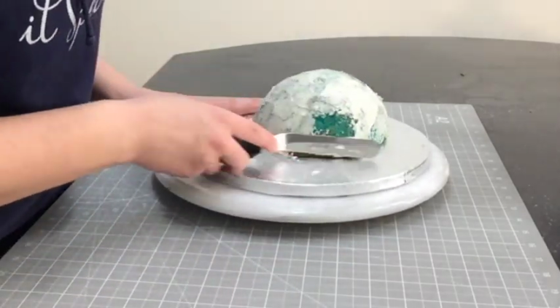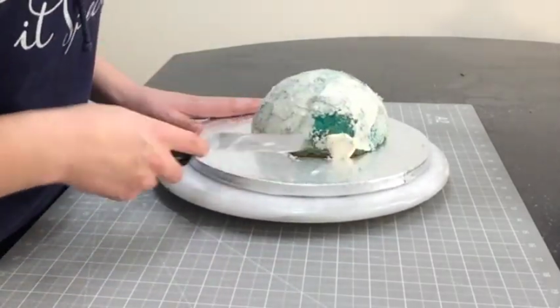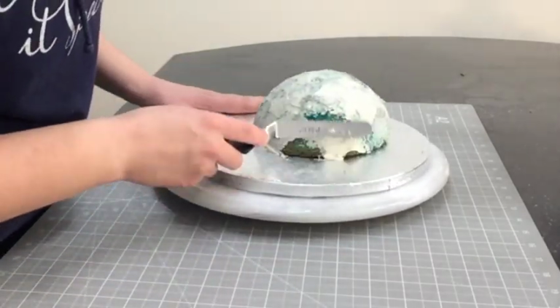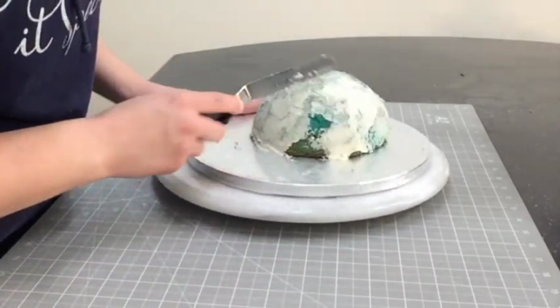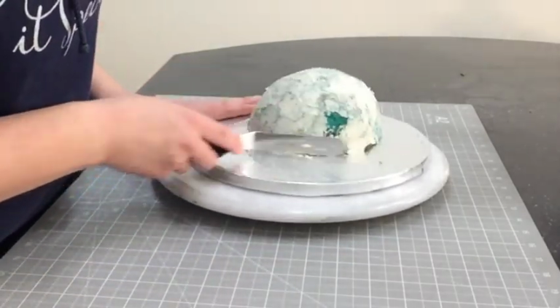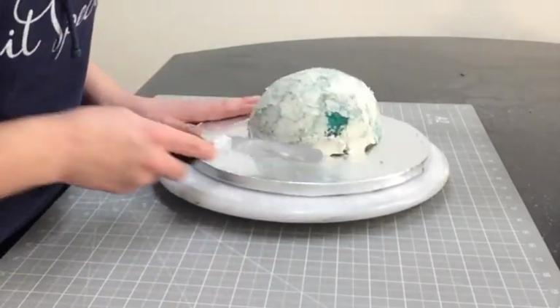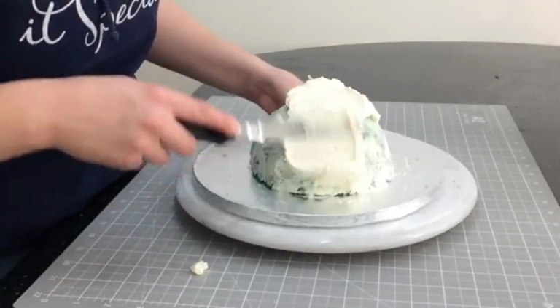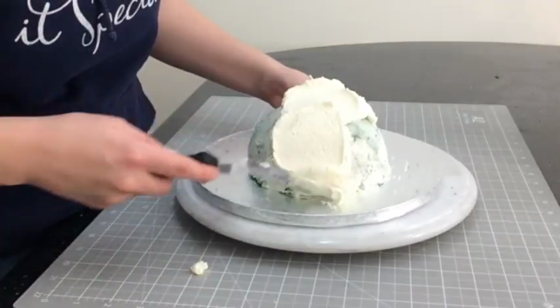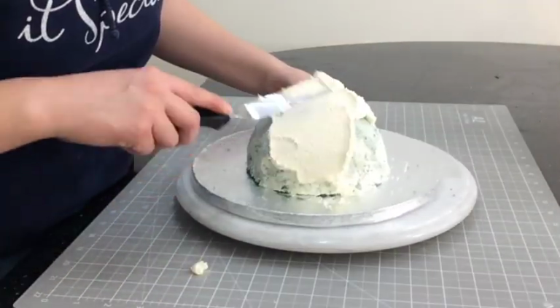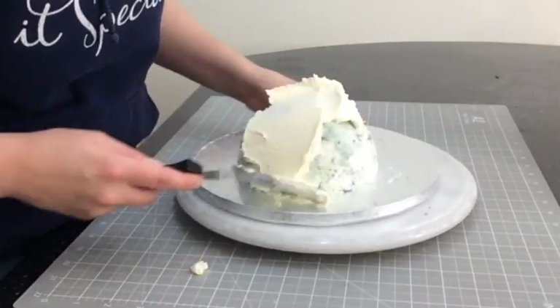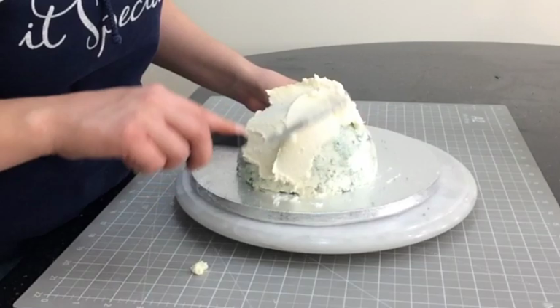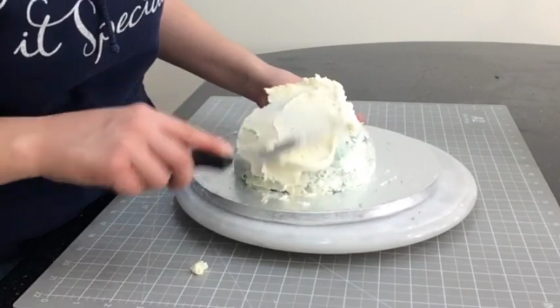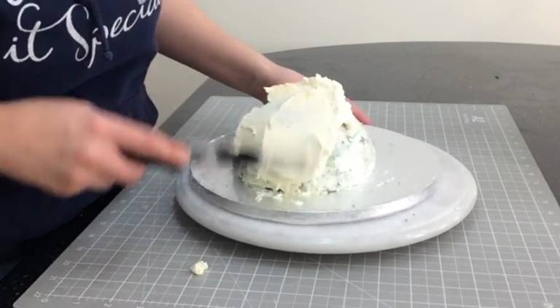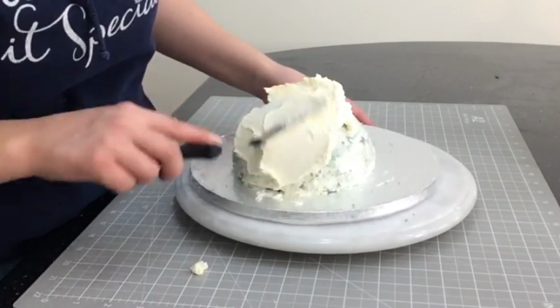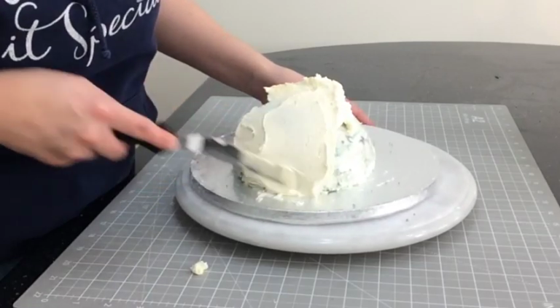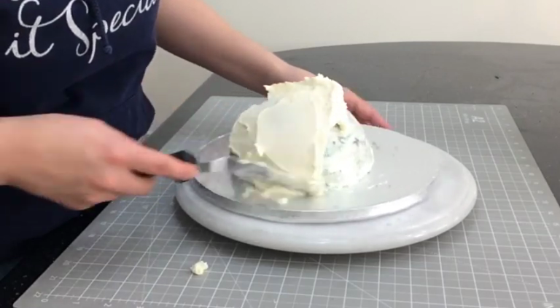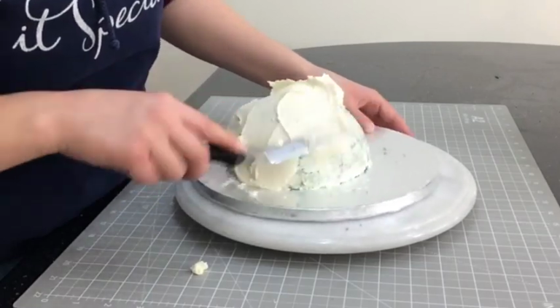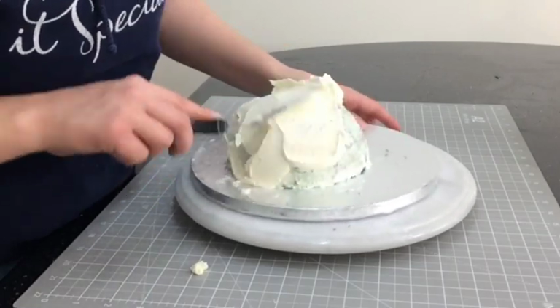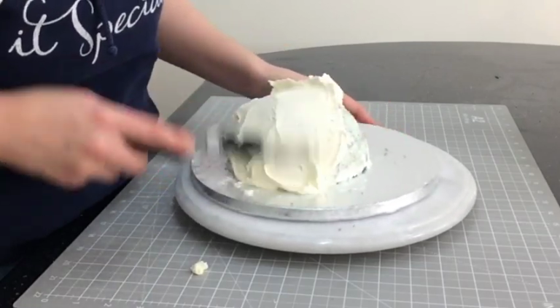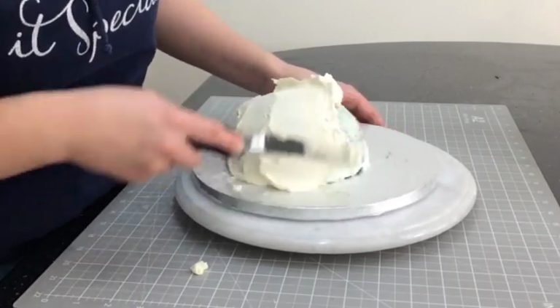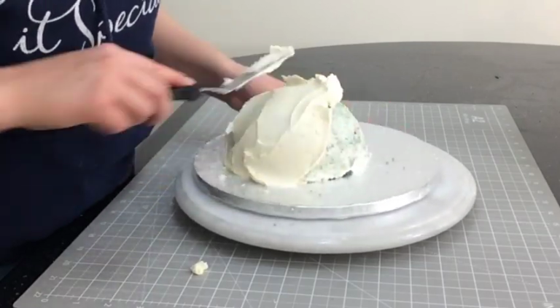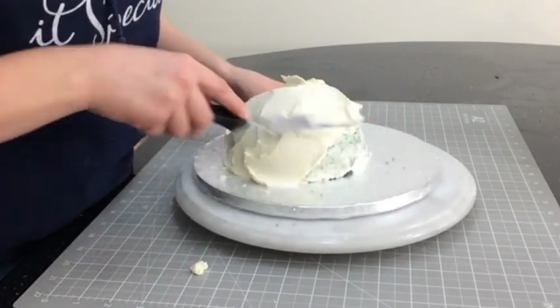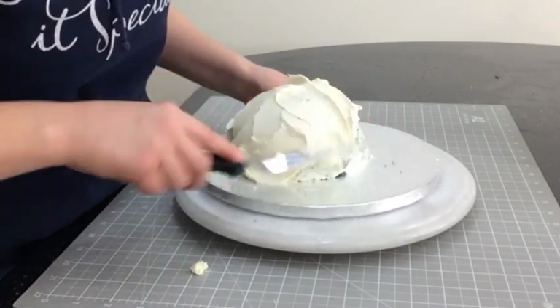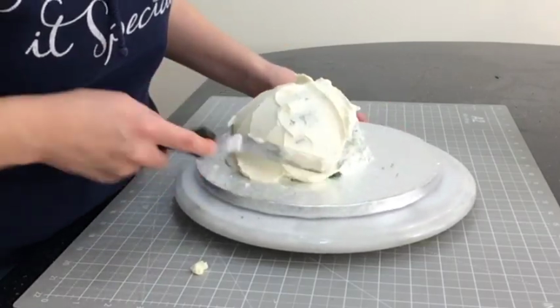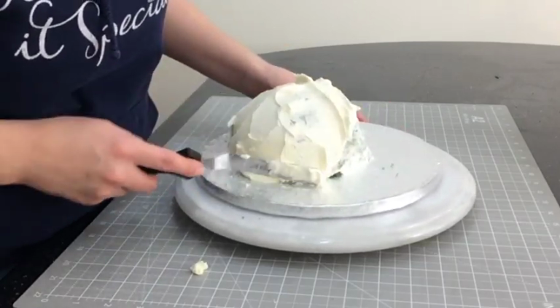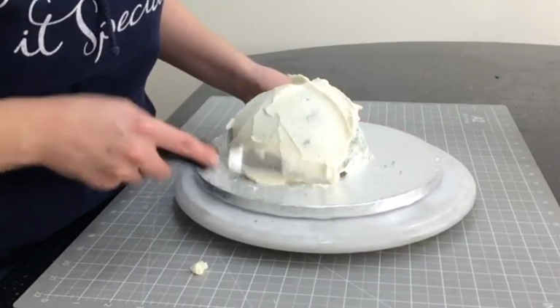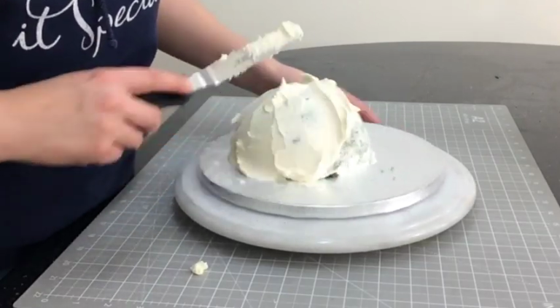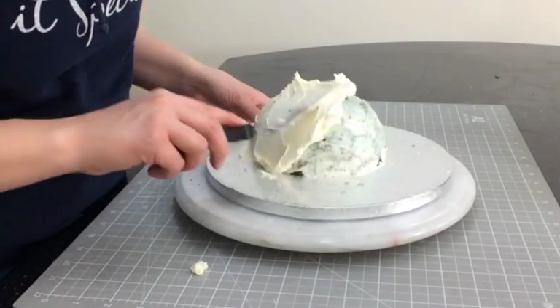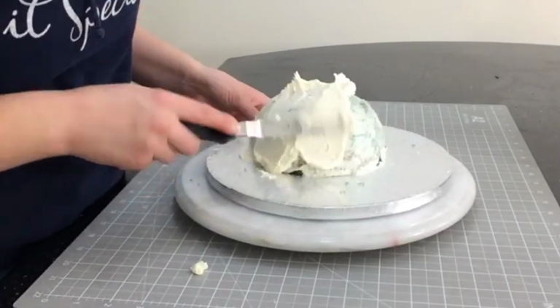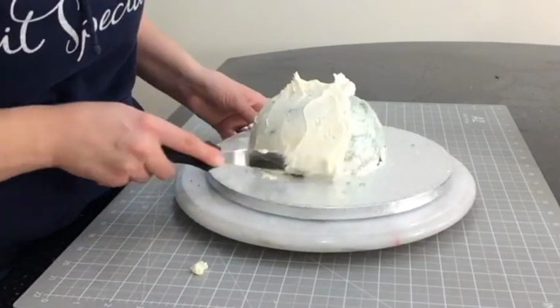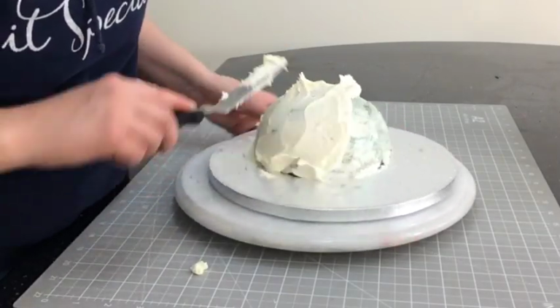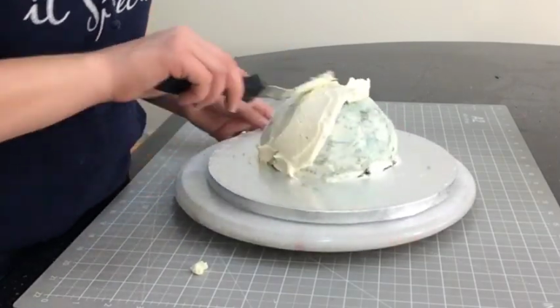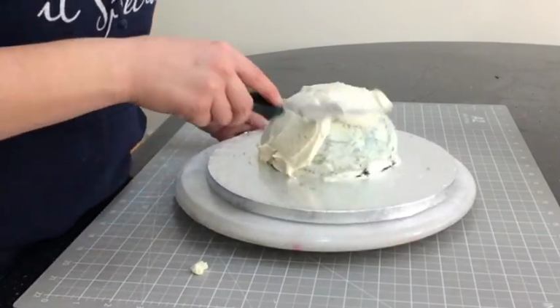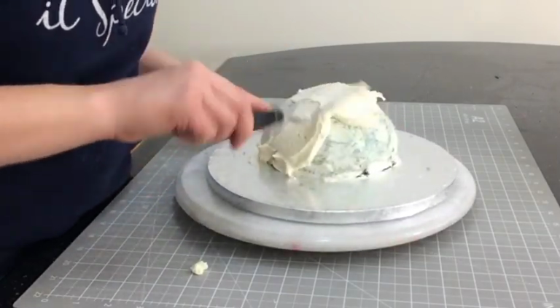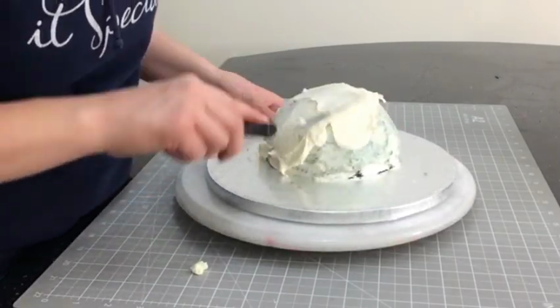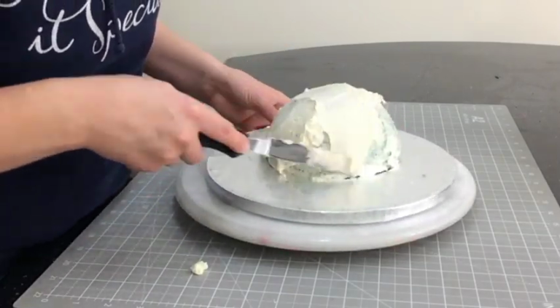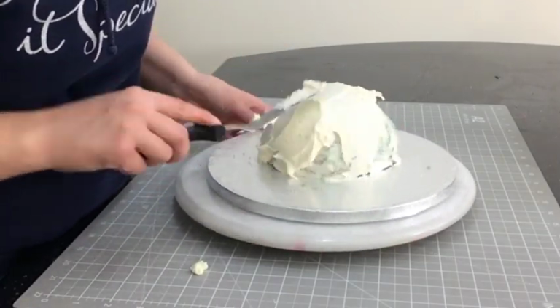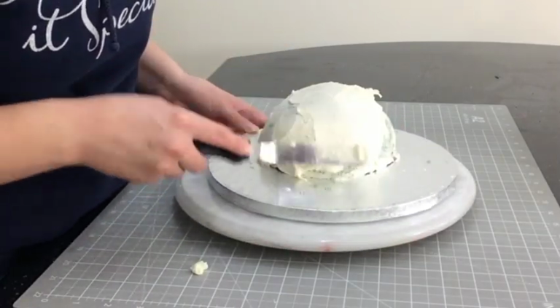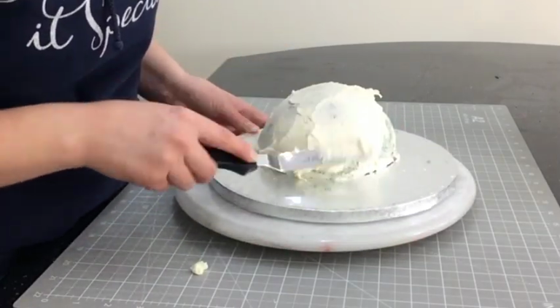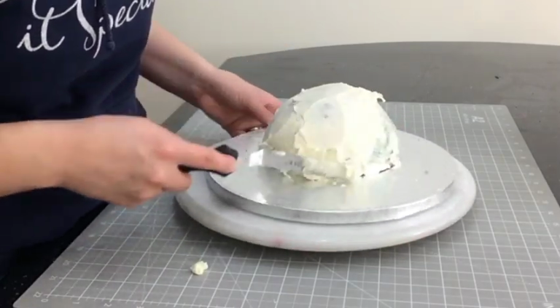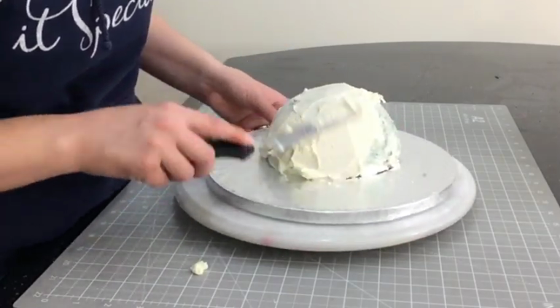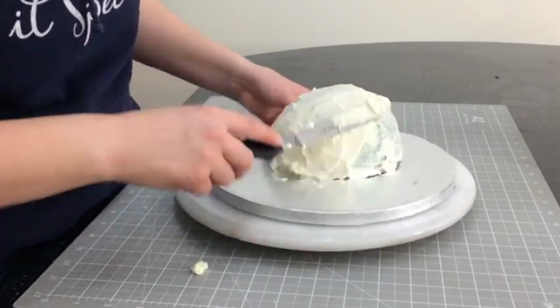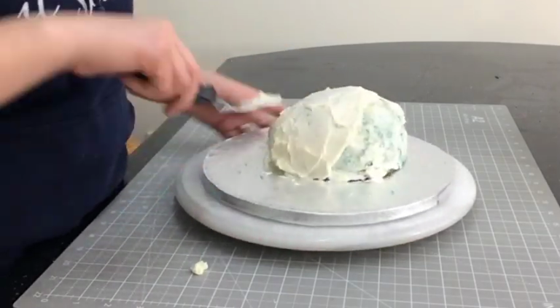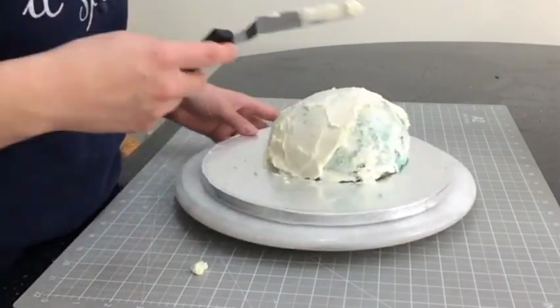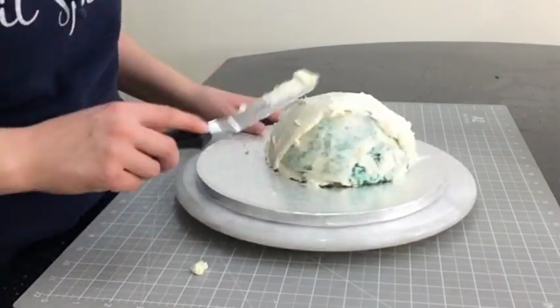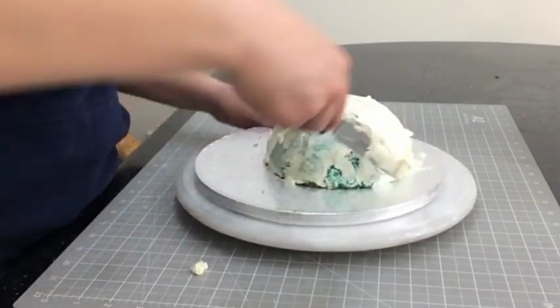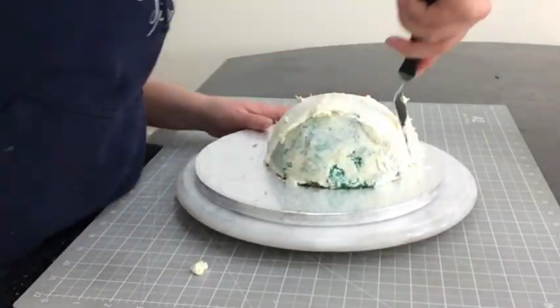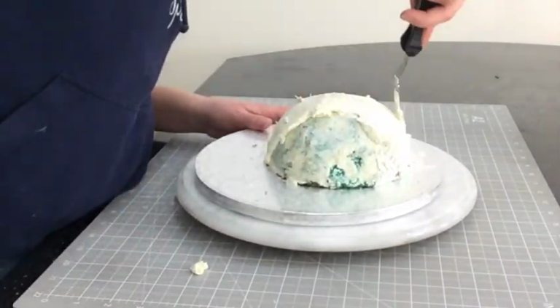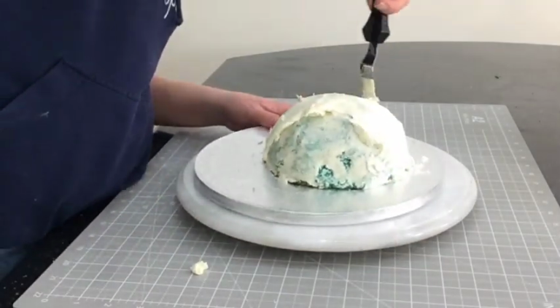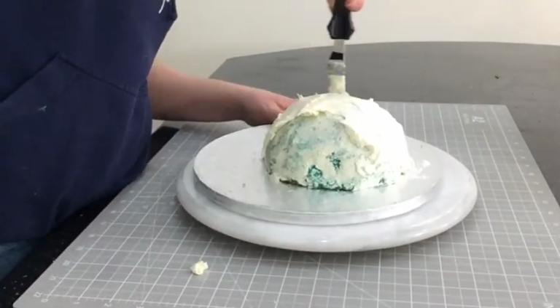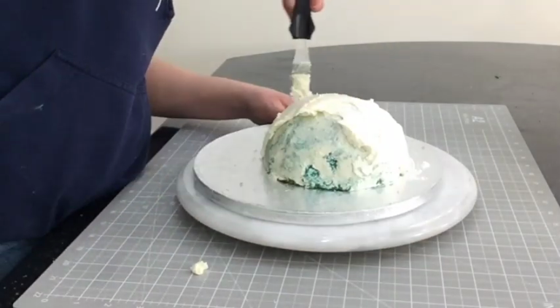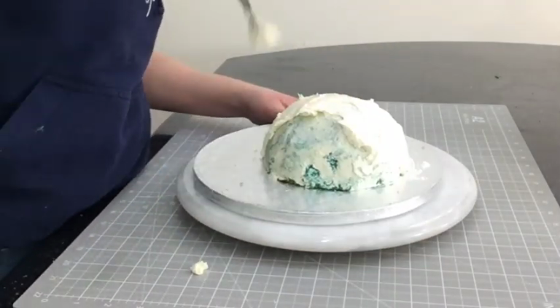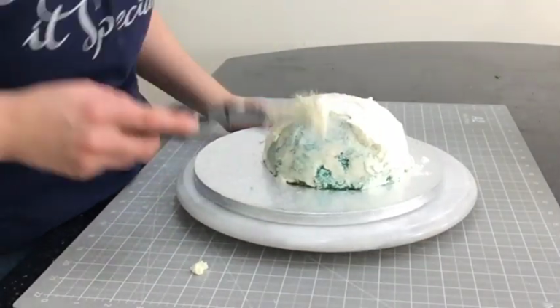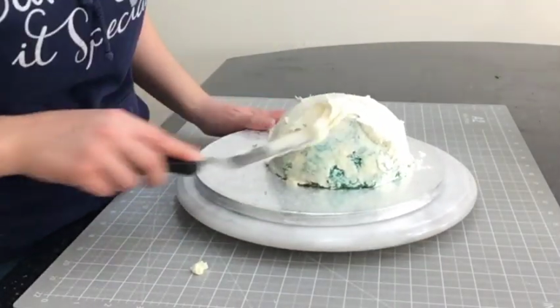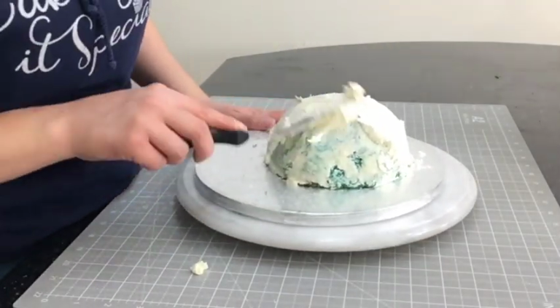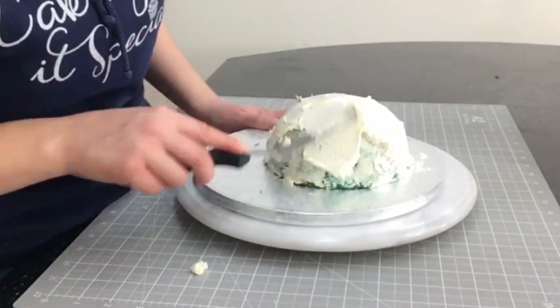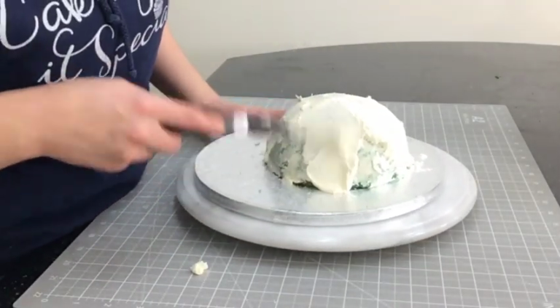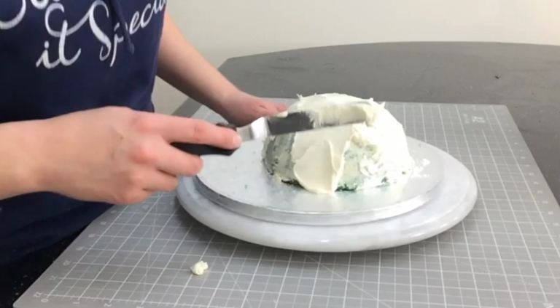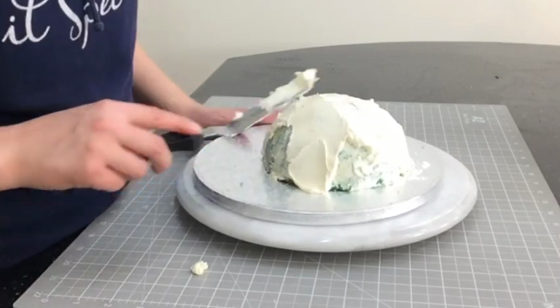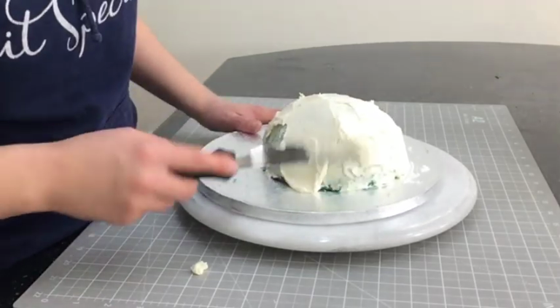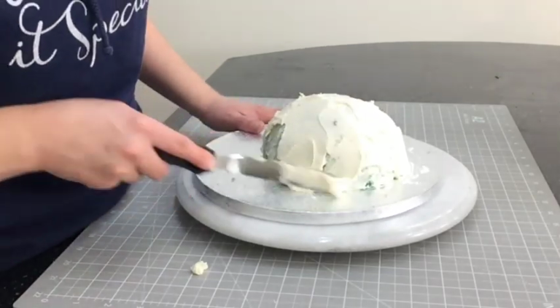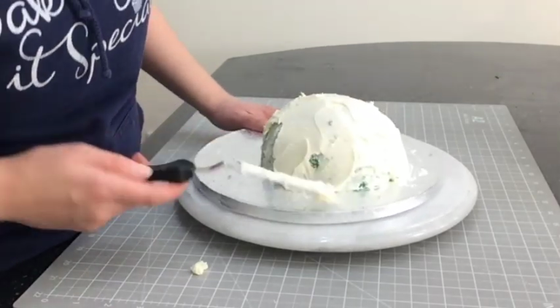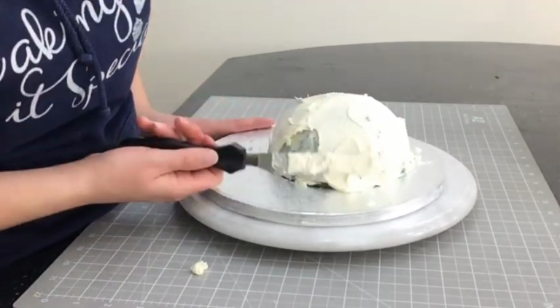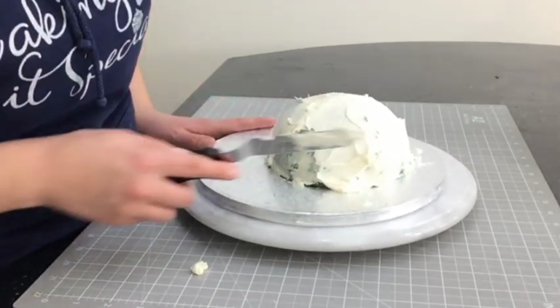When the crumb coat has had about 20 minutes to chill, I give it a second layer of buttercream and use my flexible smoother to give it a nice neat finish.